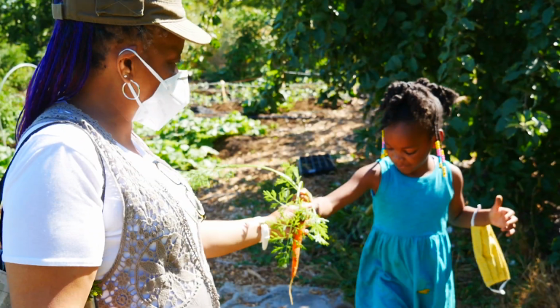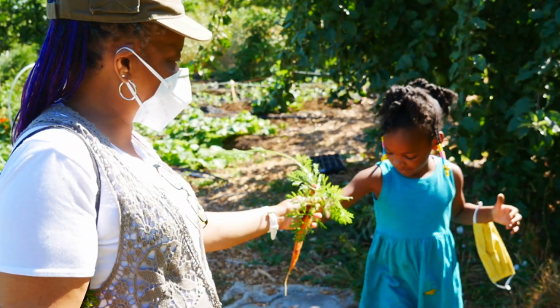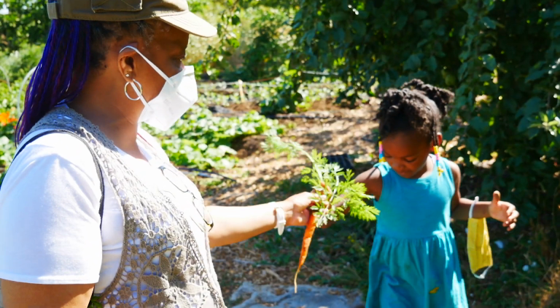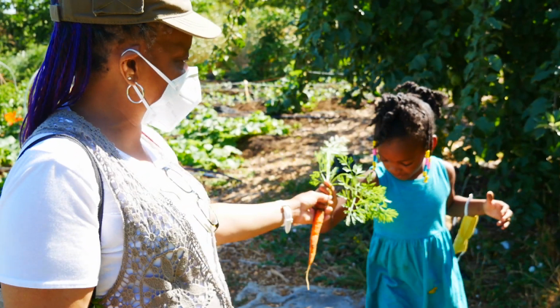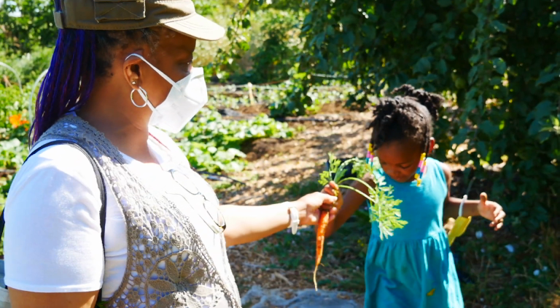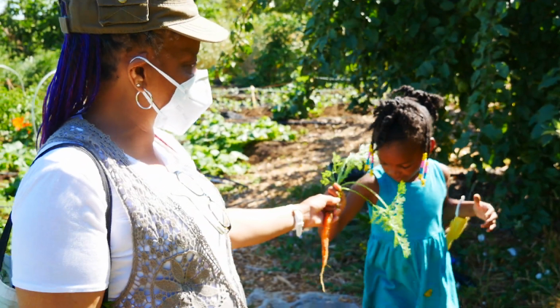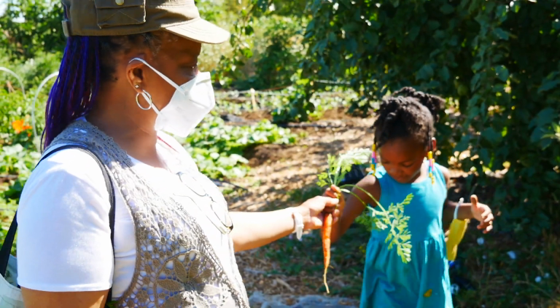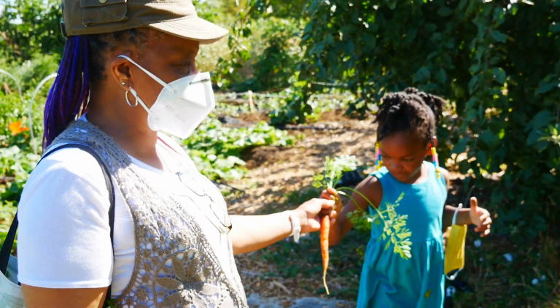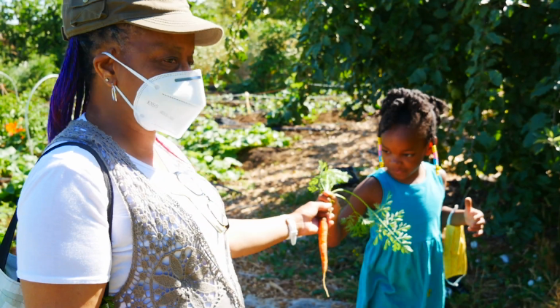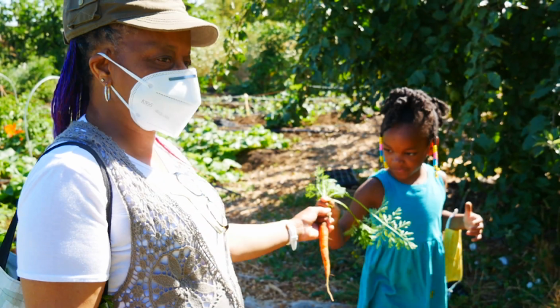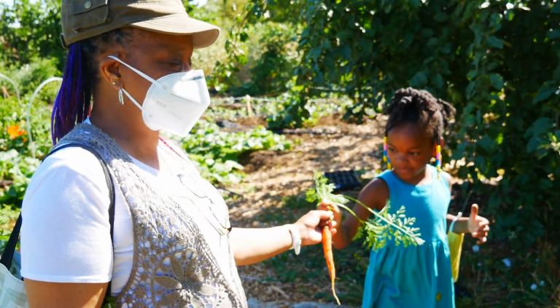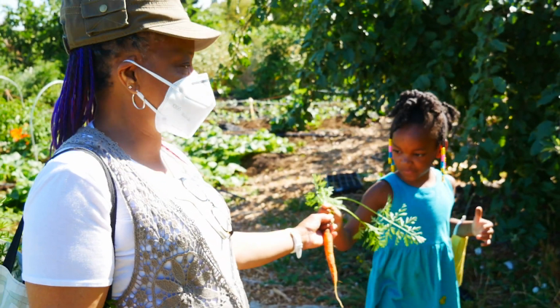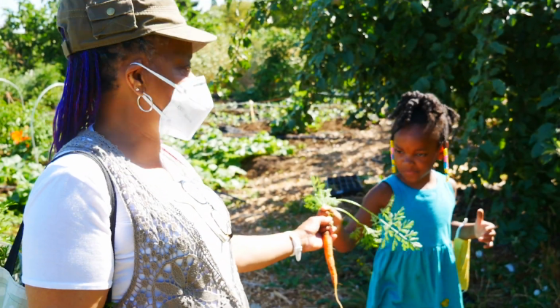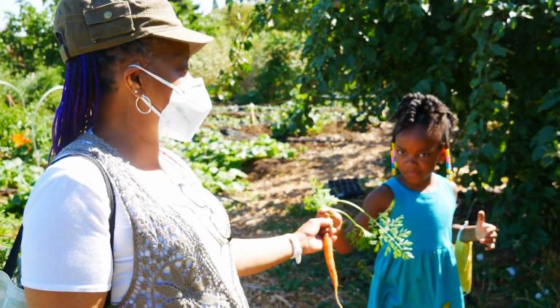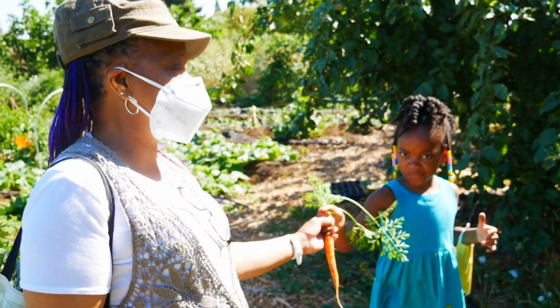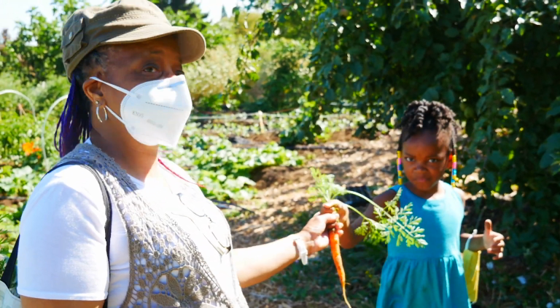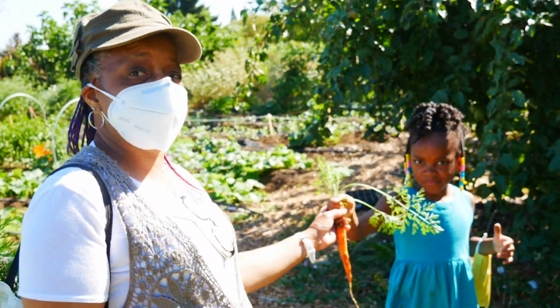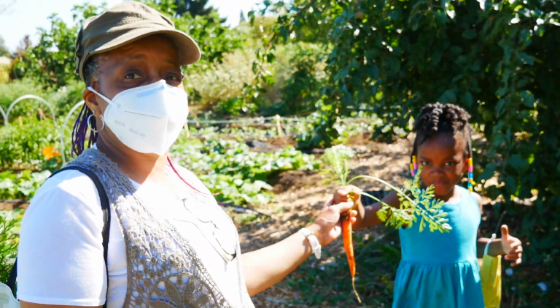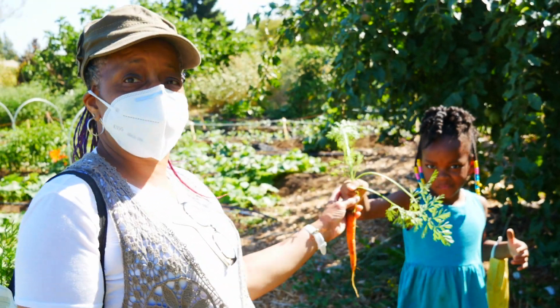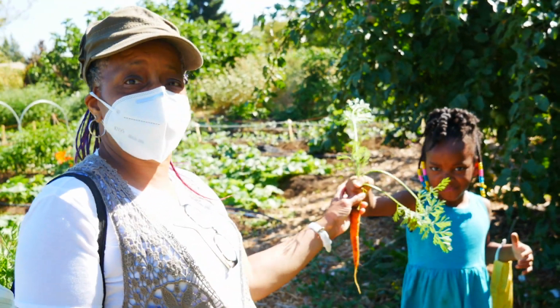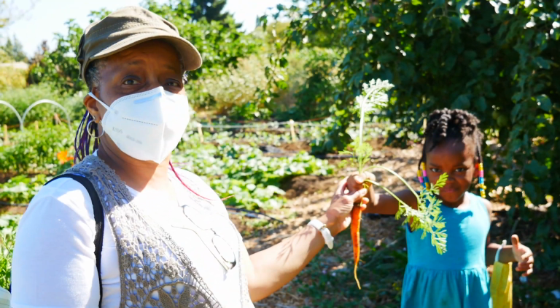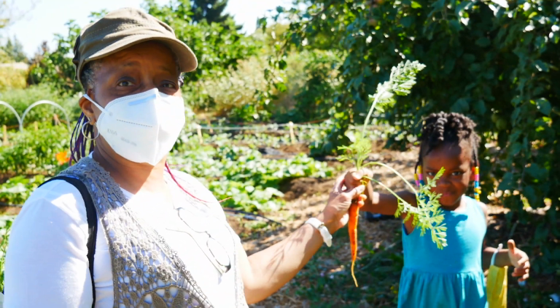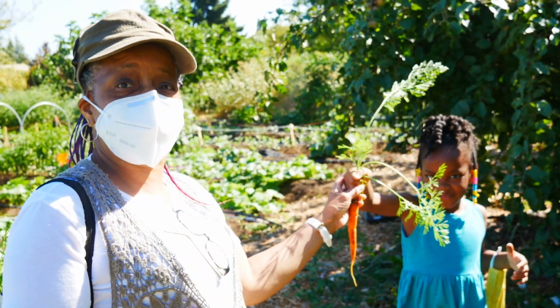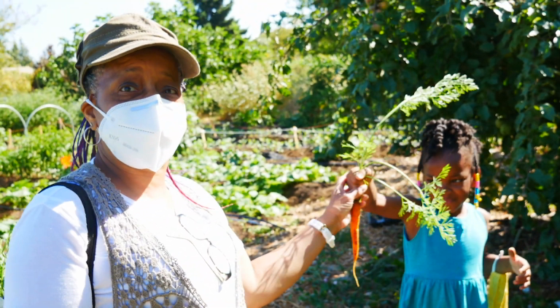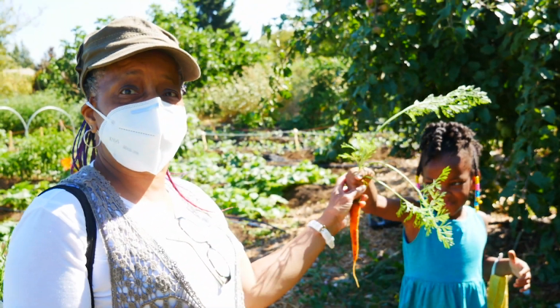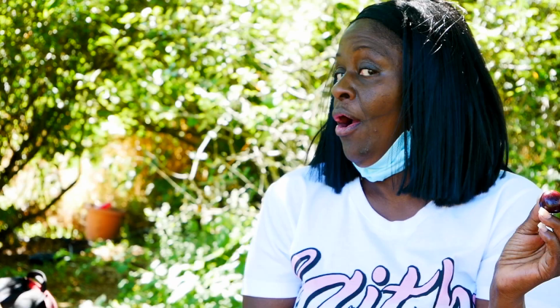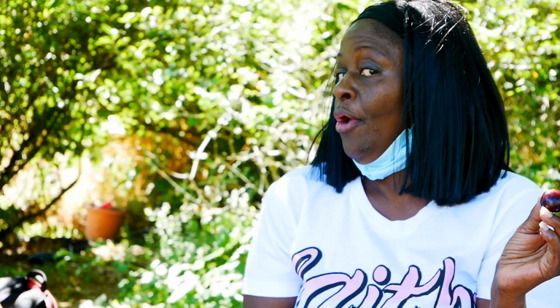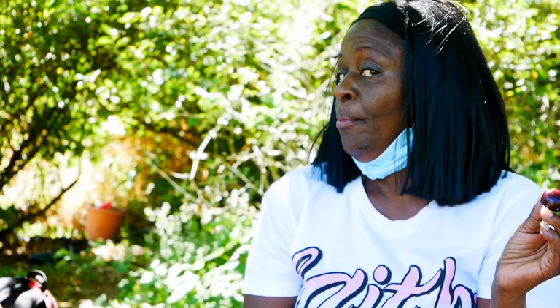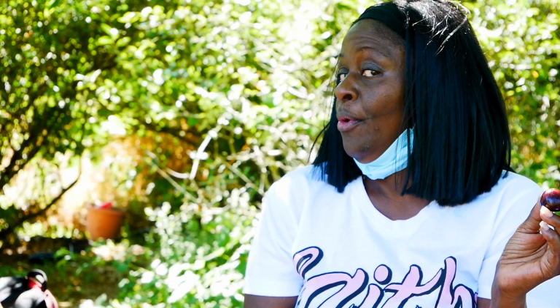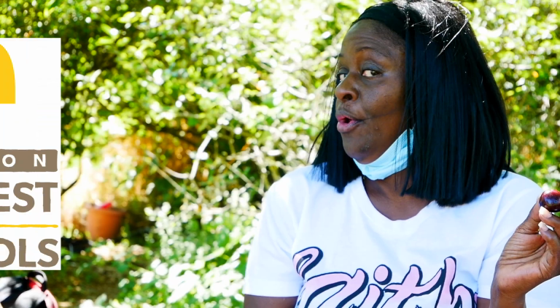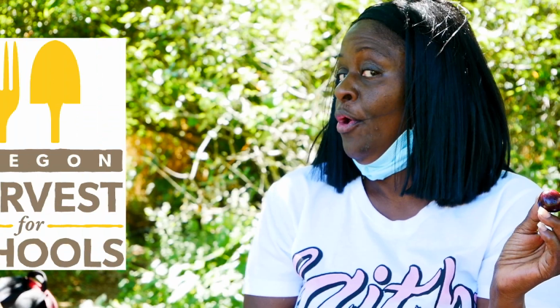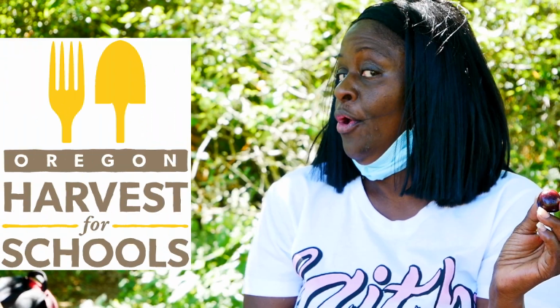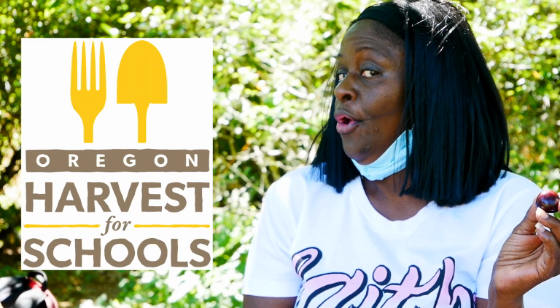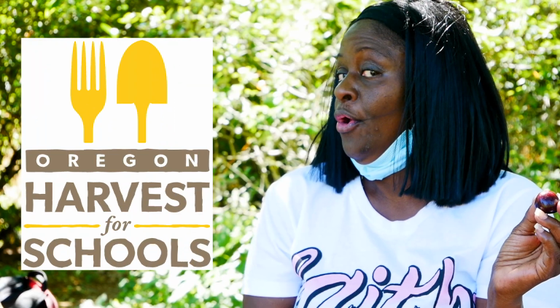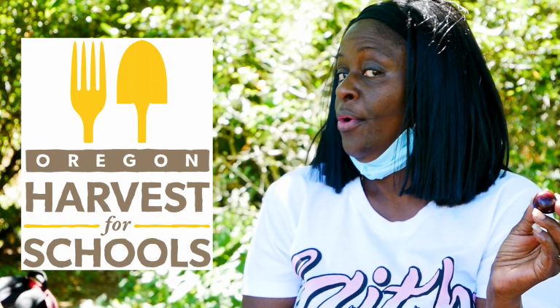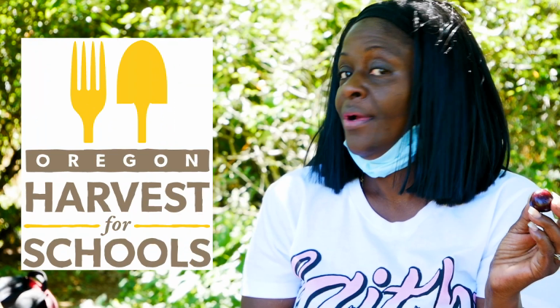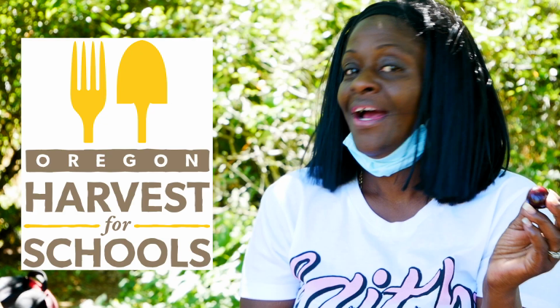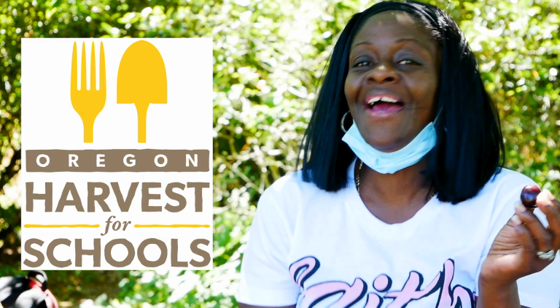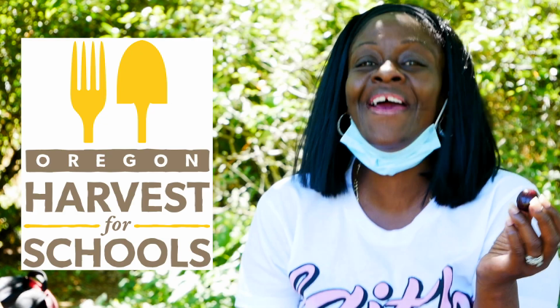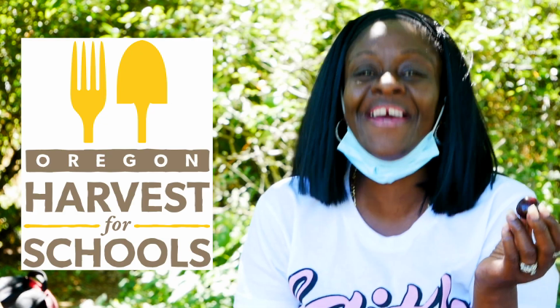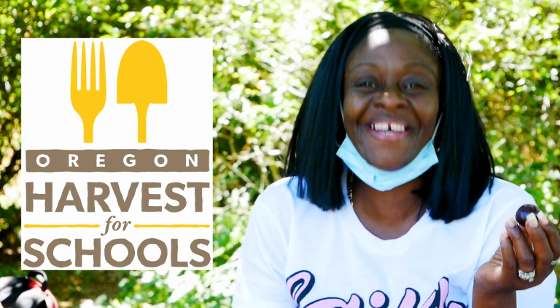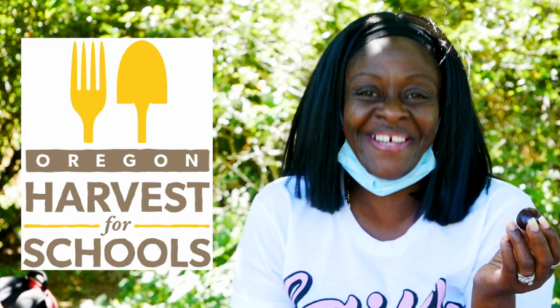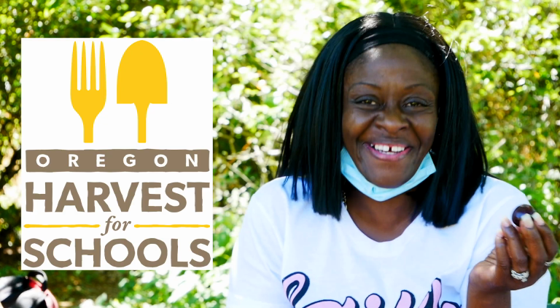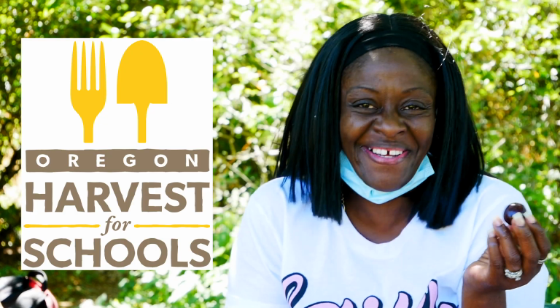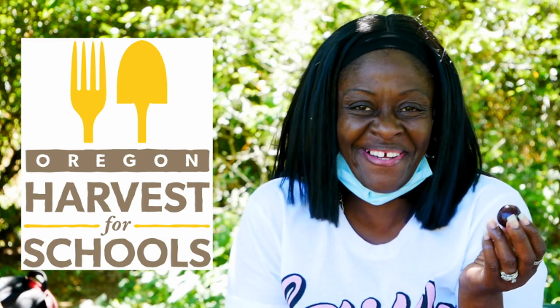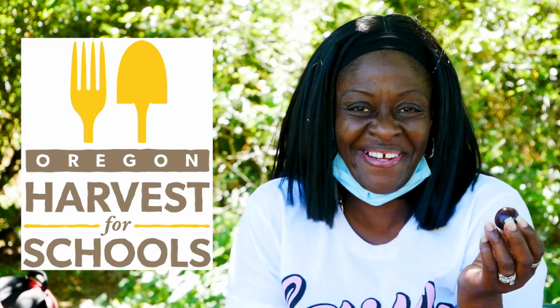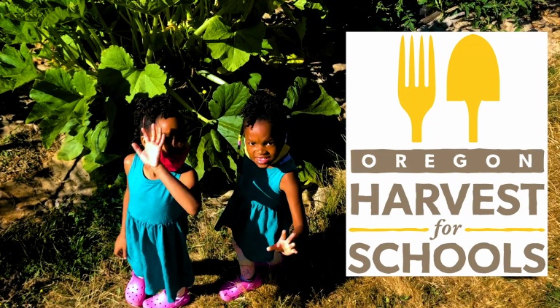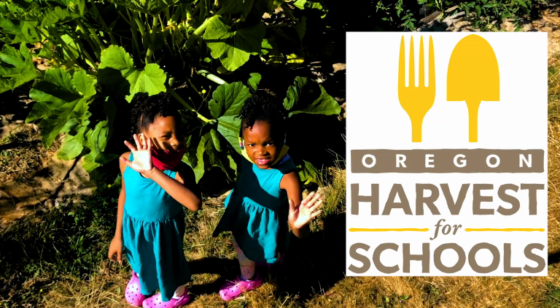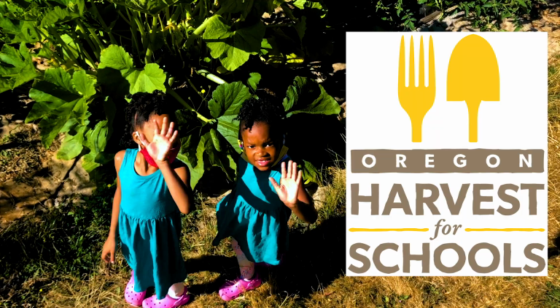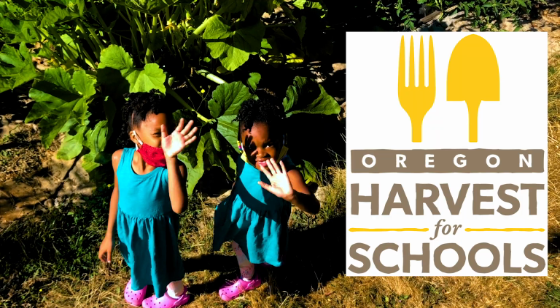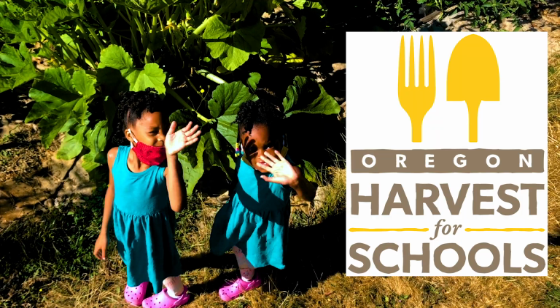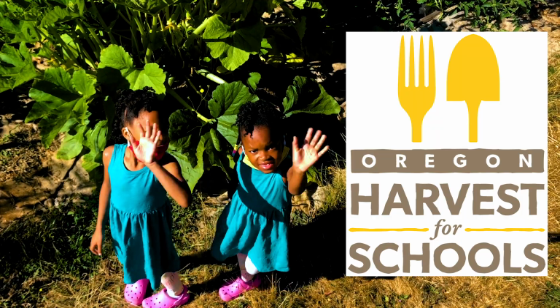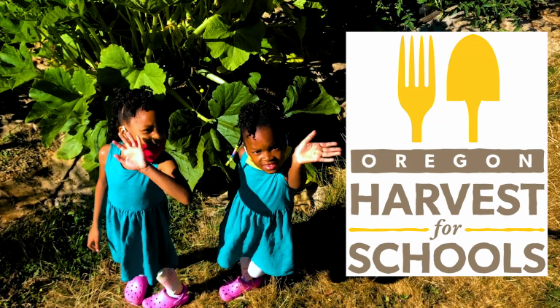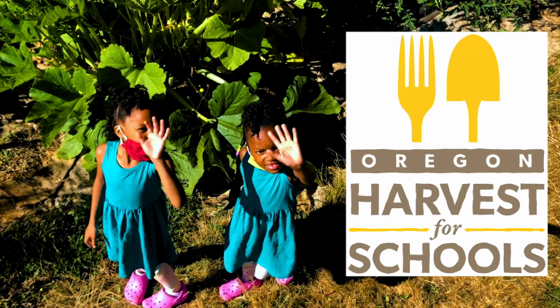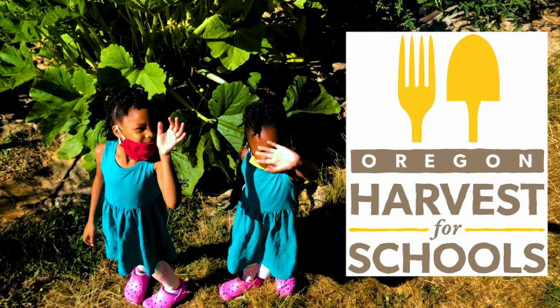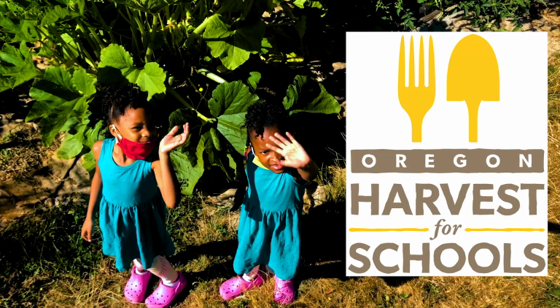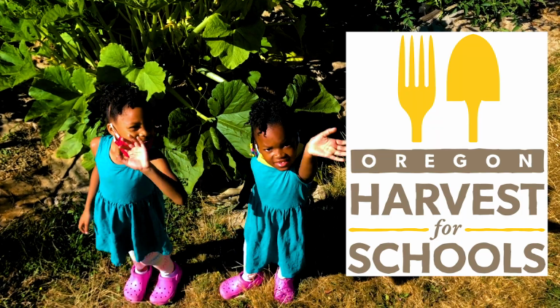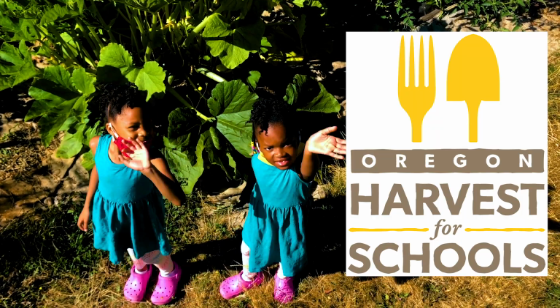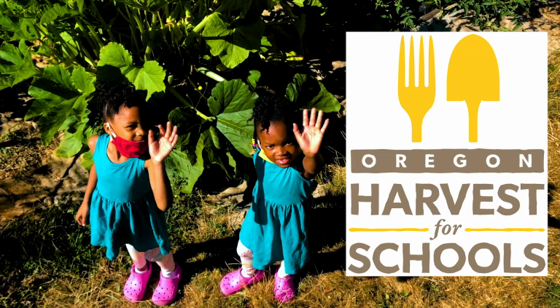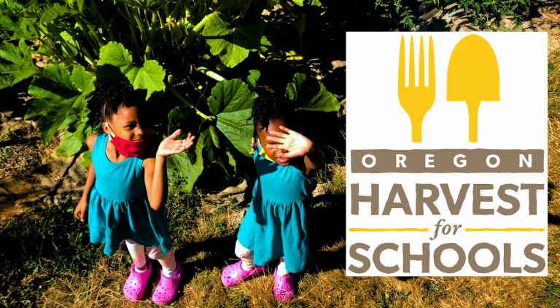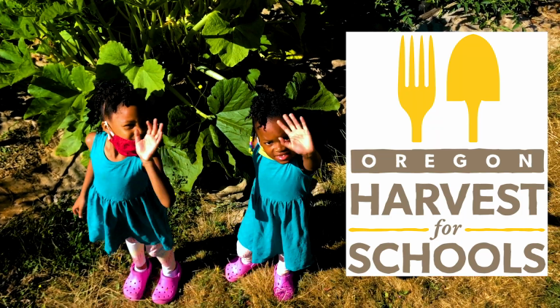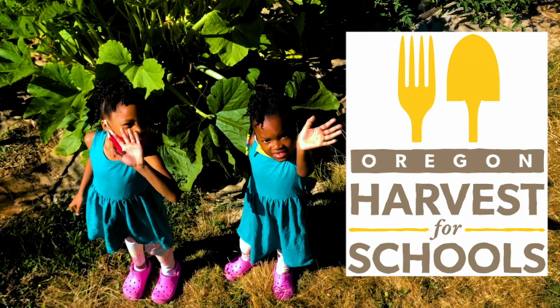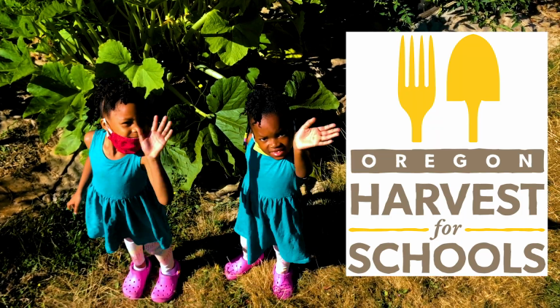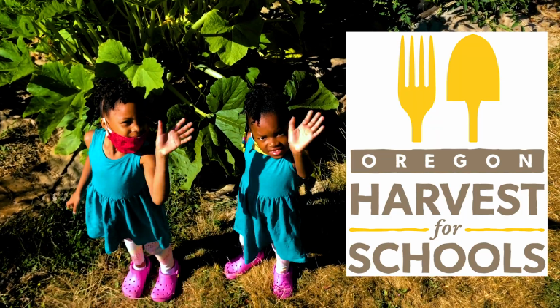Oregon Harvest brings us together. For more information about Food Heroes Cultural Kits, search Oregon Harvest for schools.